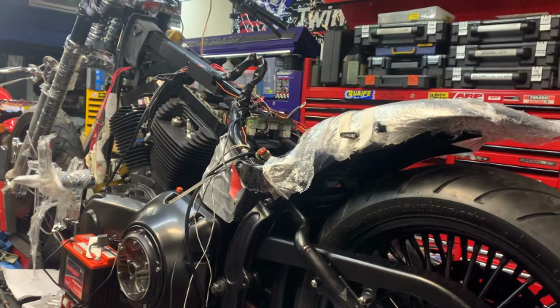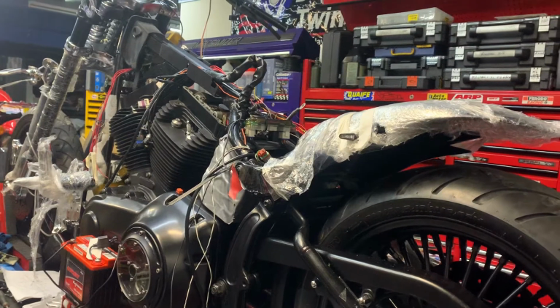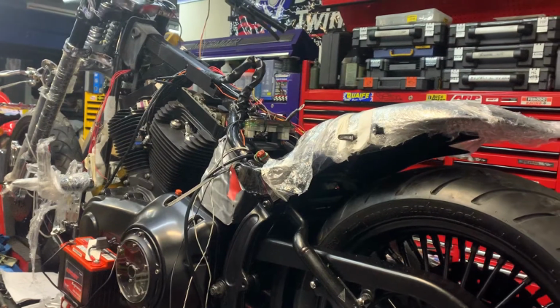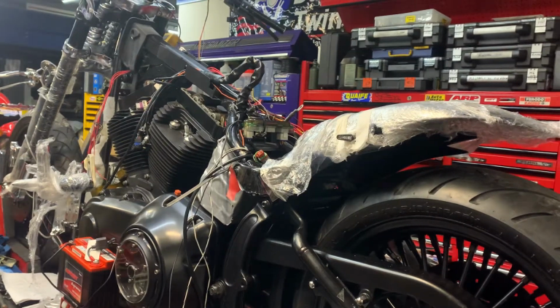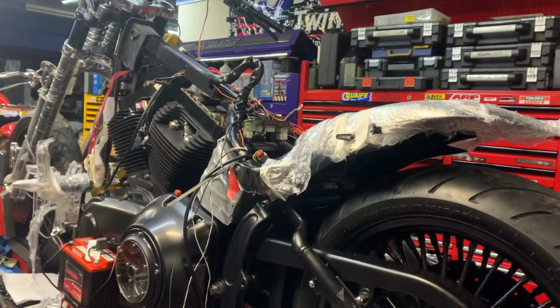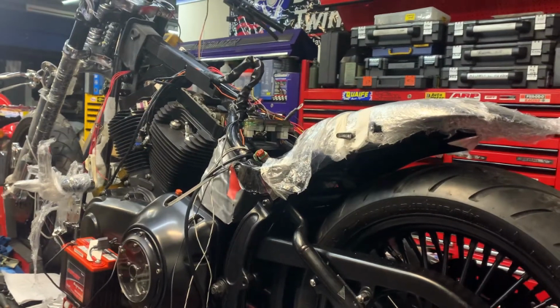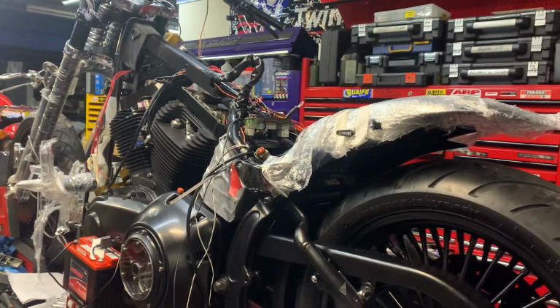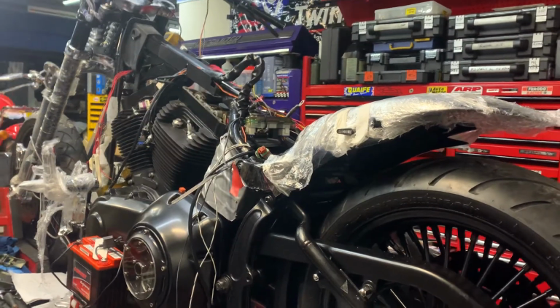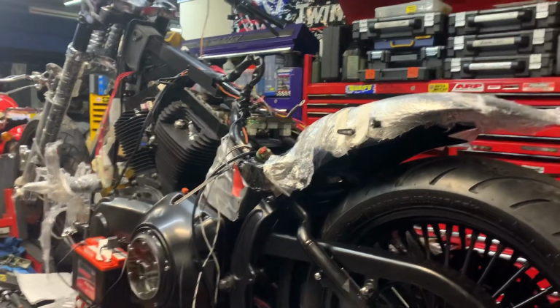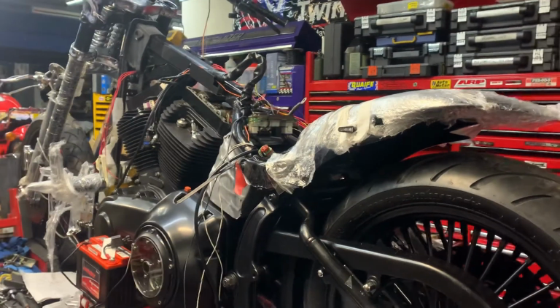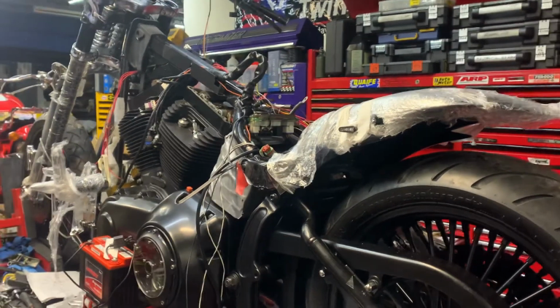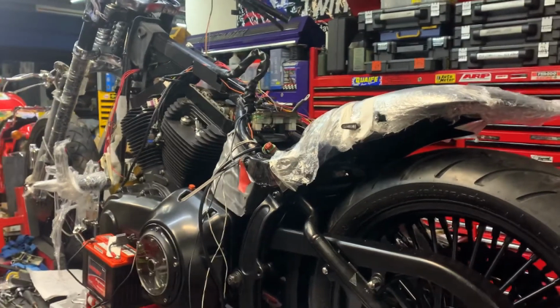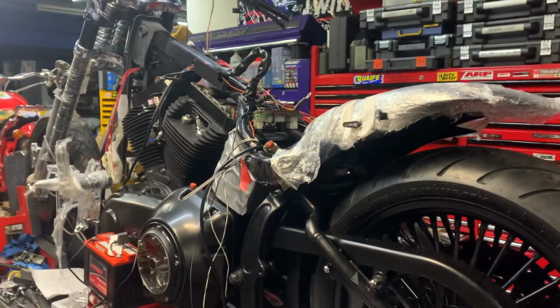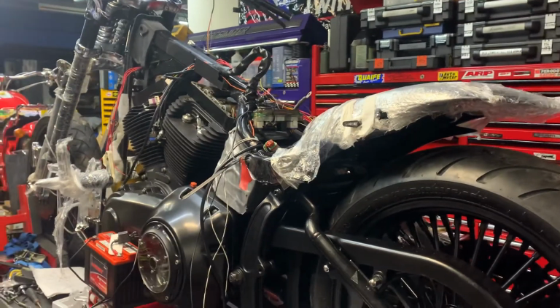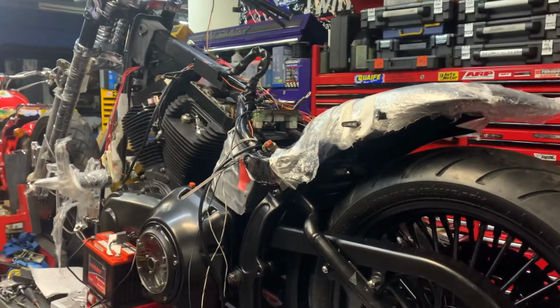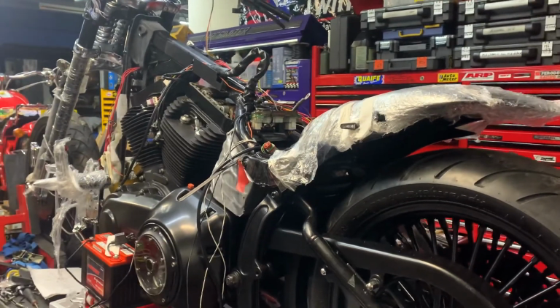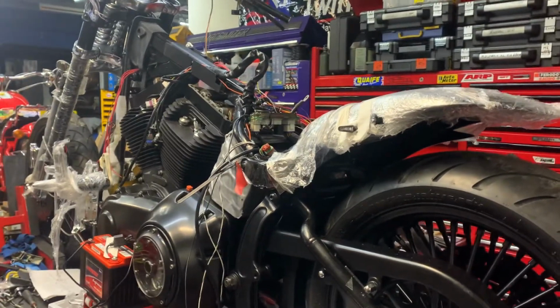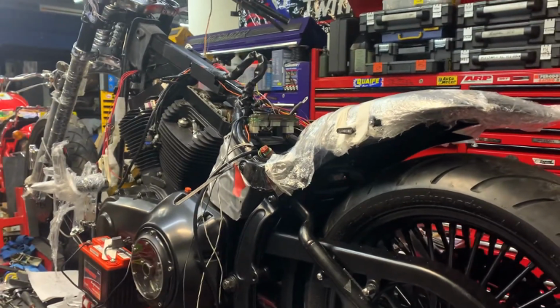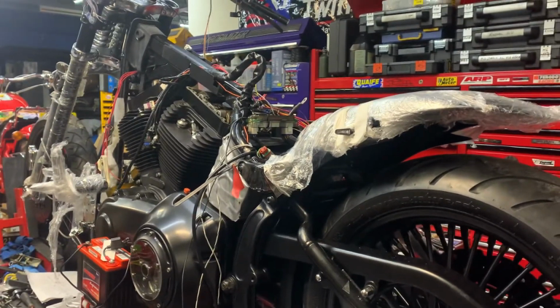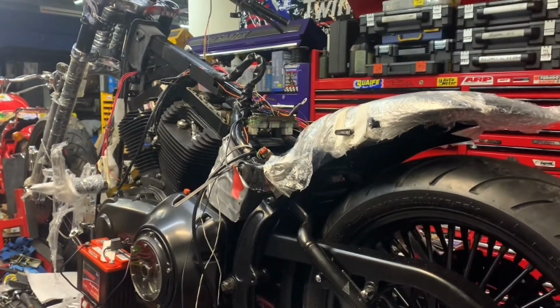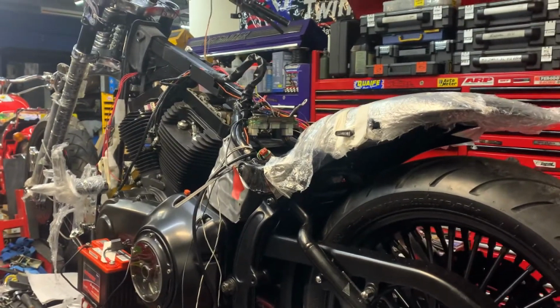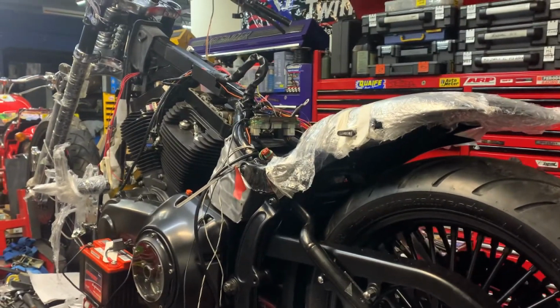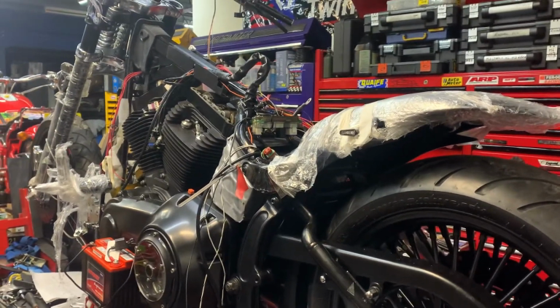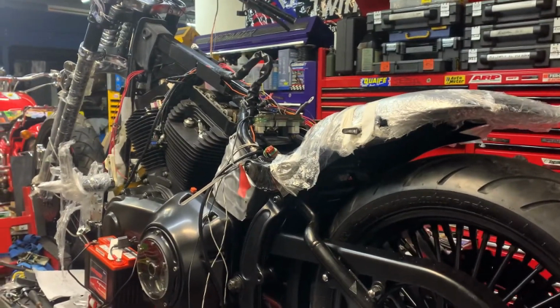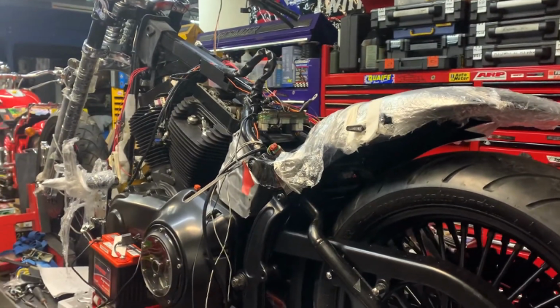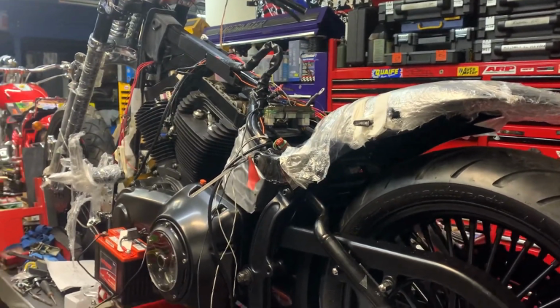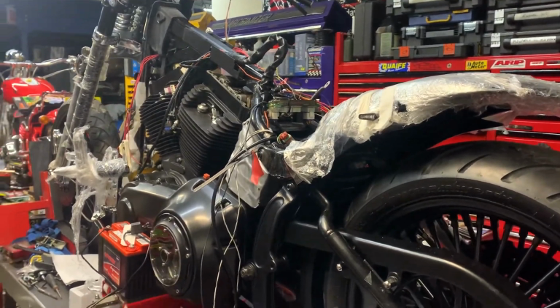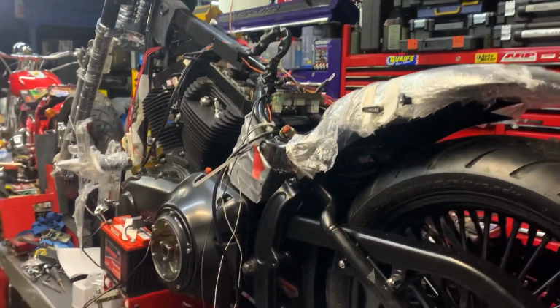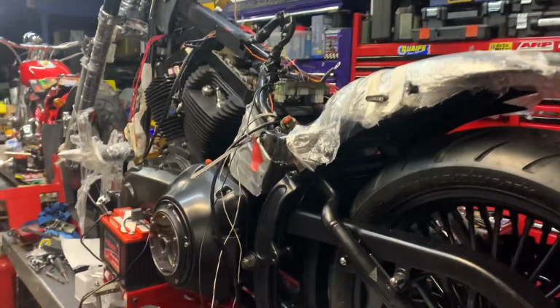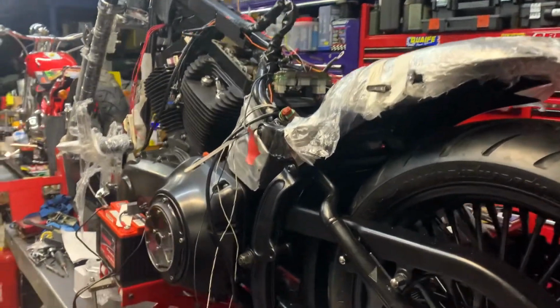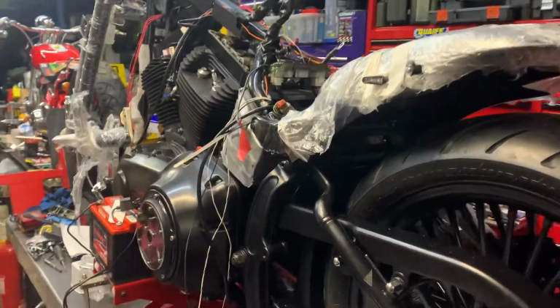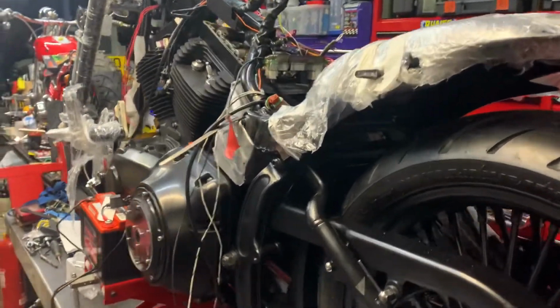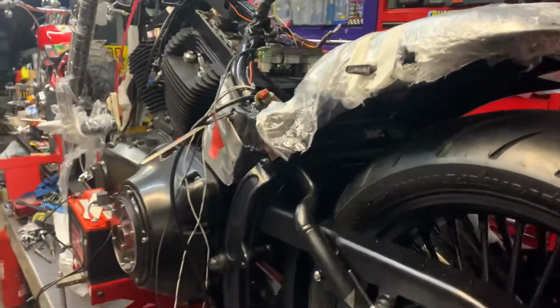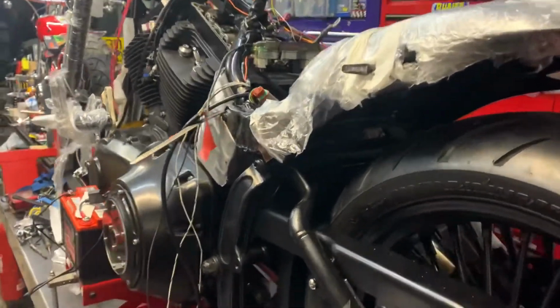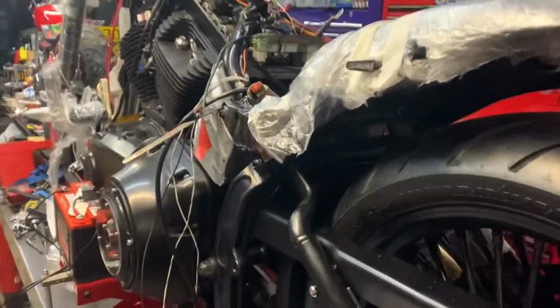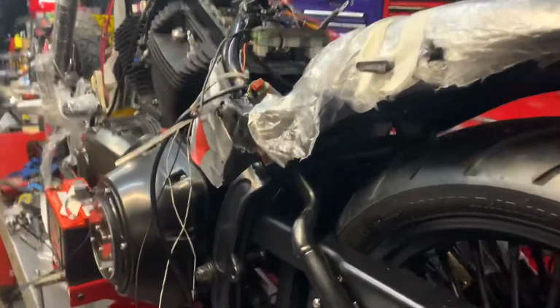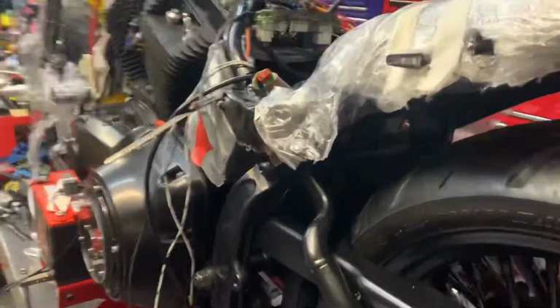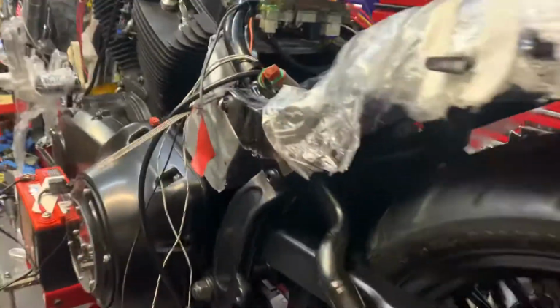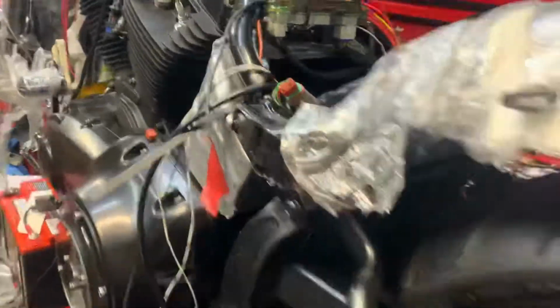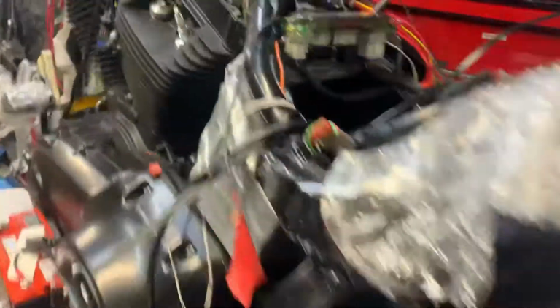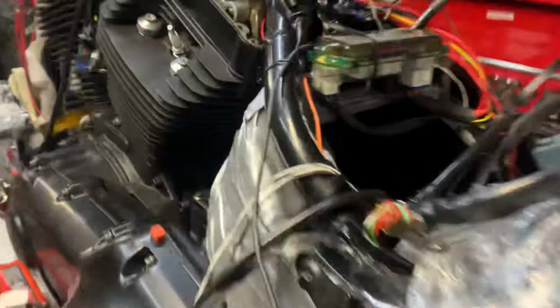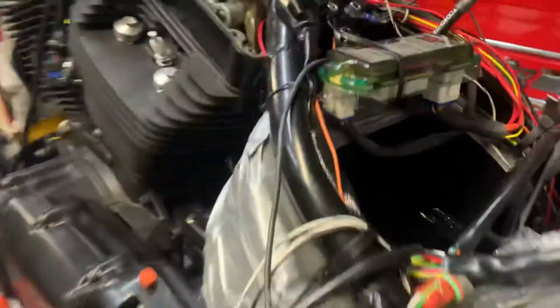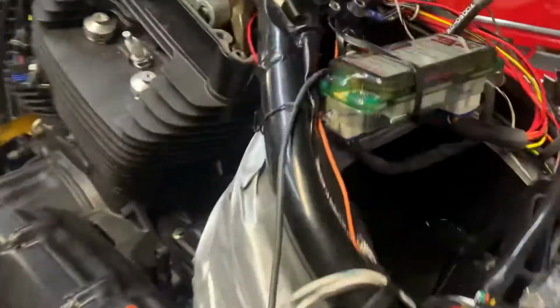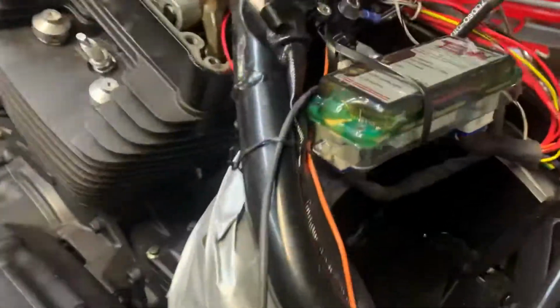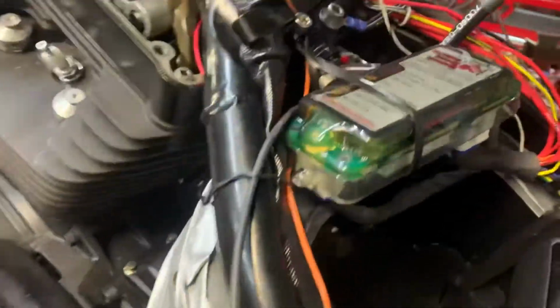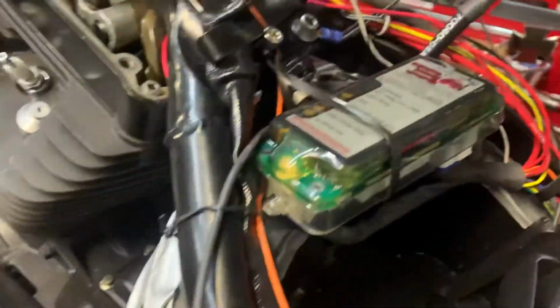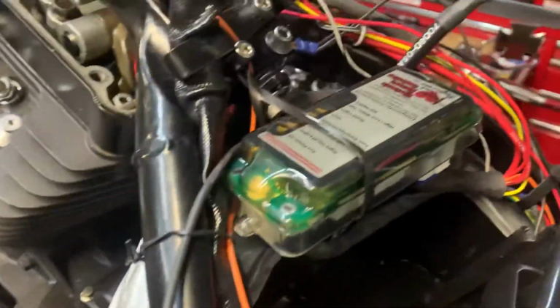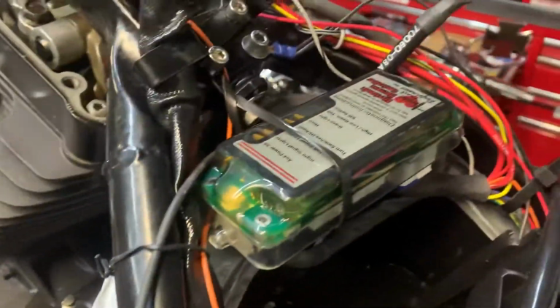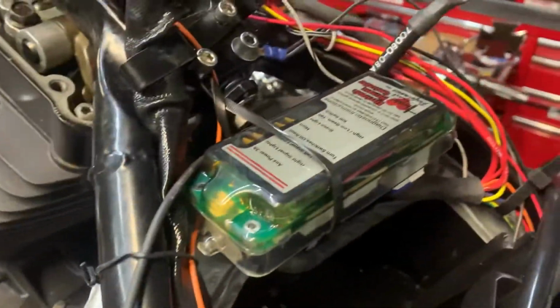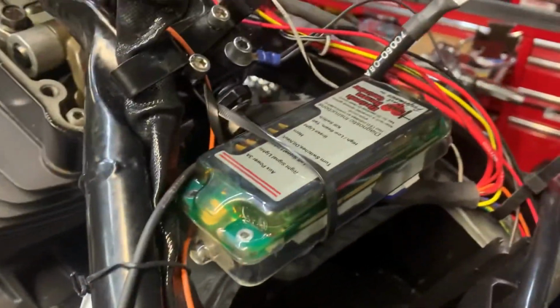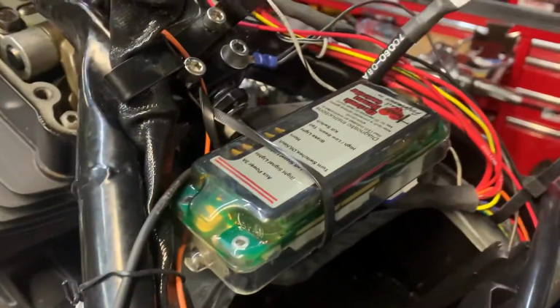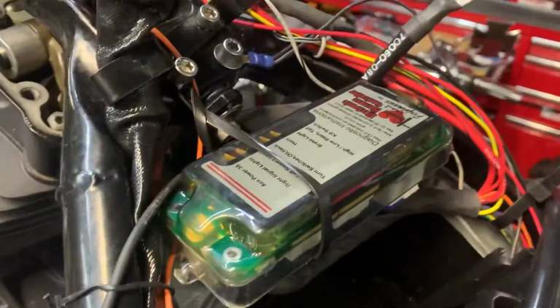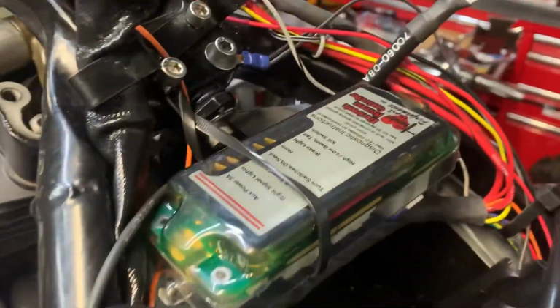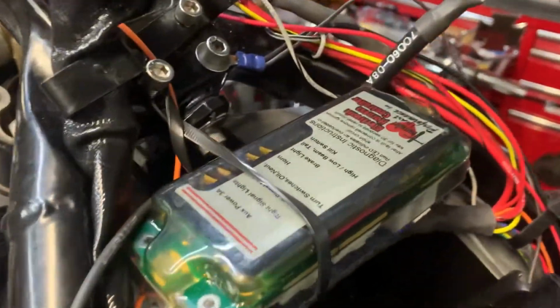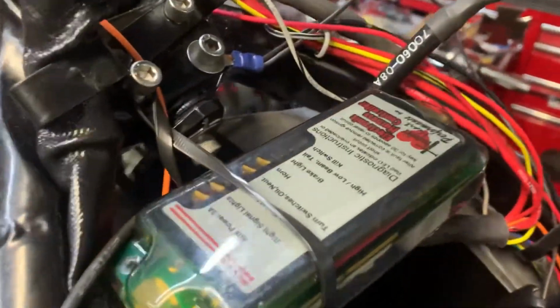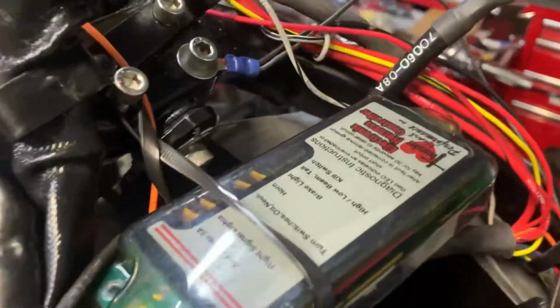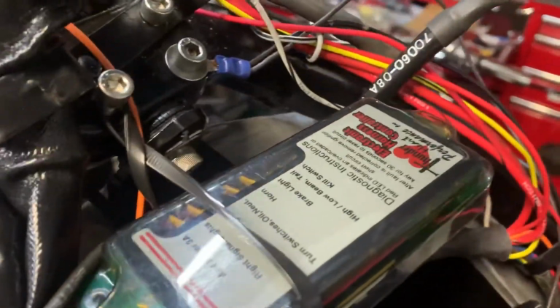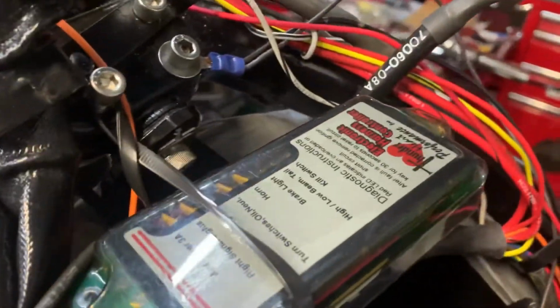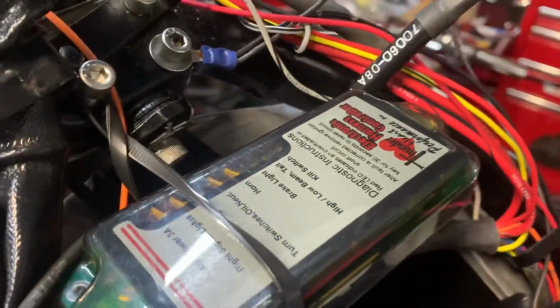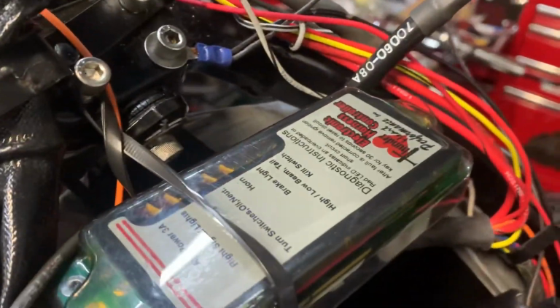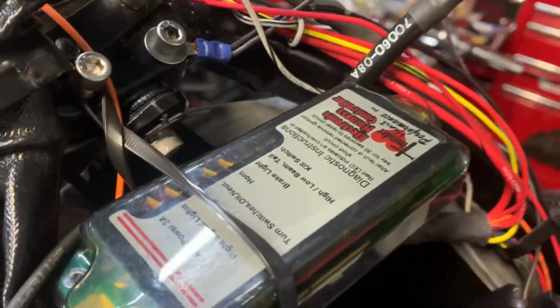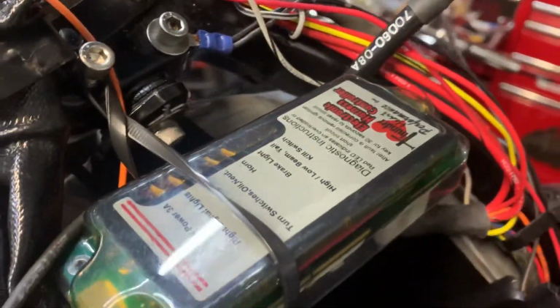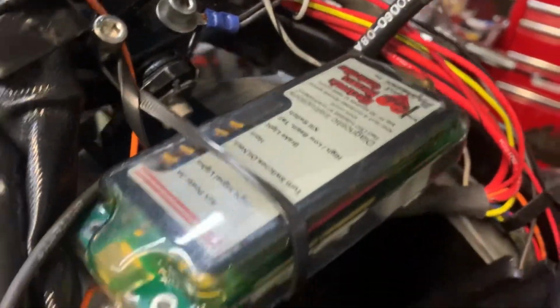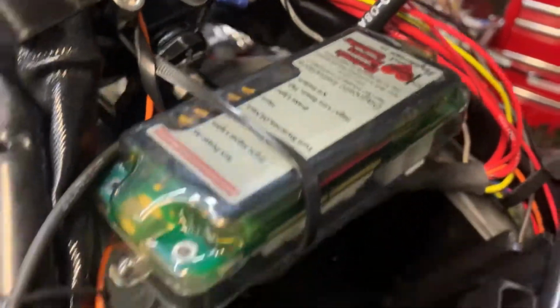Hi, this is my friend Custom Cruisers. You can see here we've got quite a big job on. We're fitting the Thunderheart loom, and you can see here with all the LEDs built in.